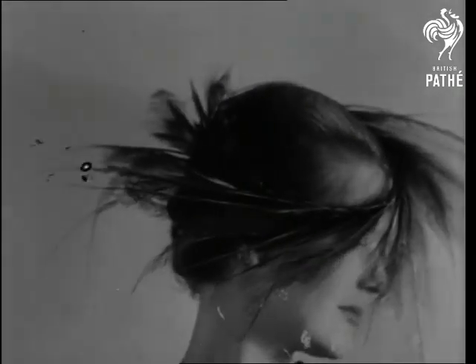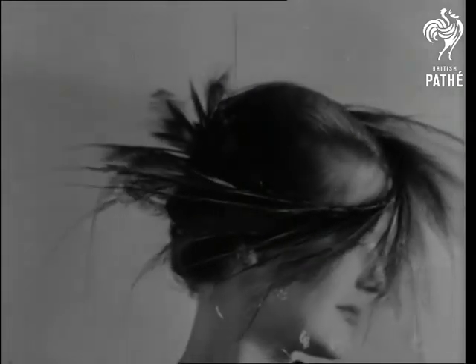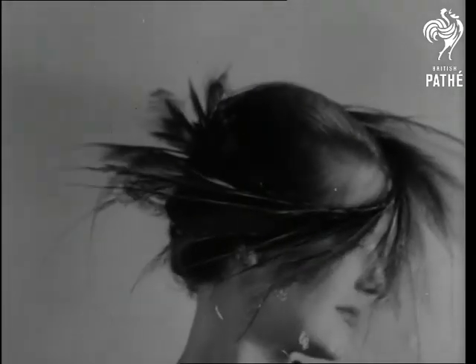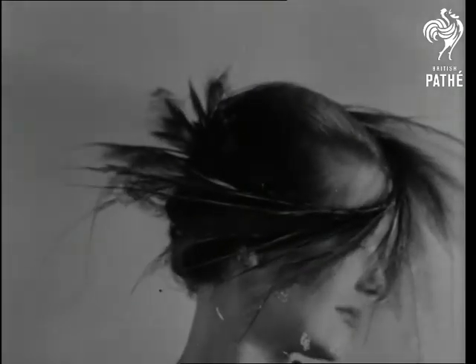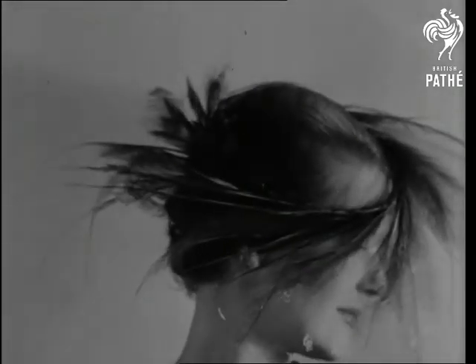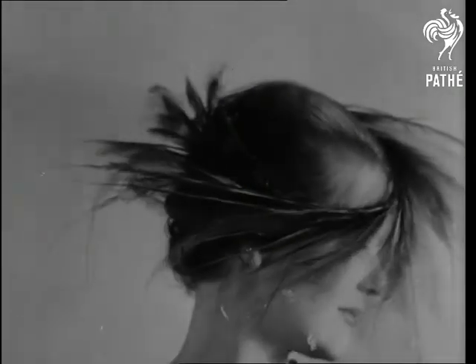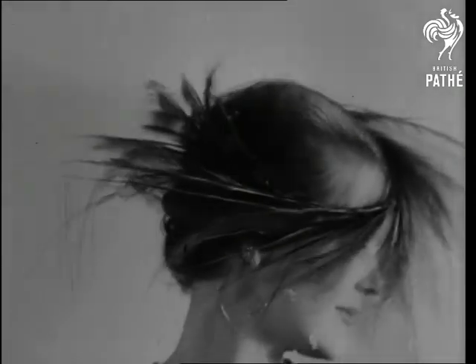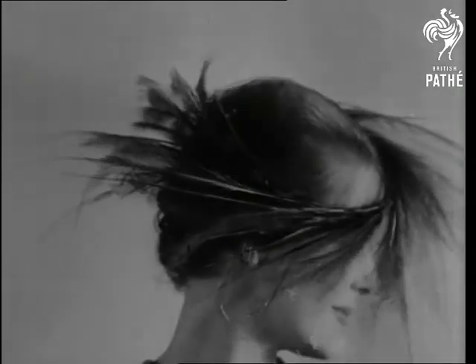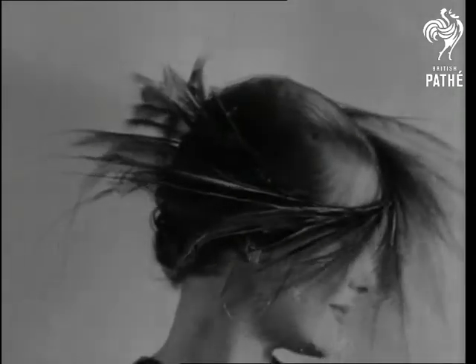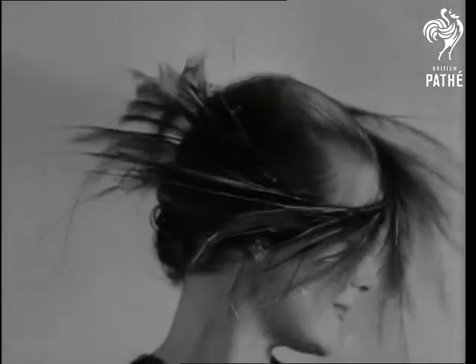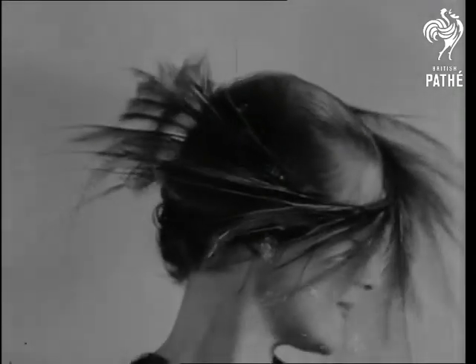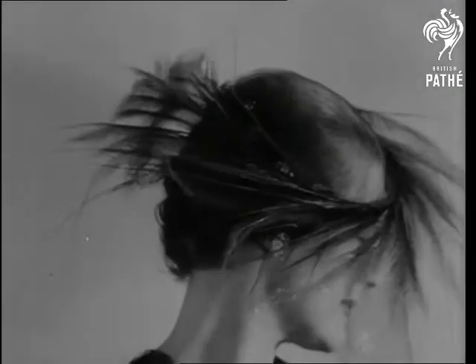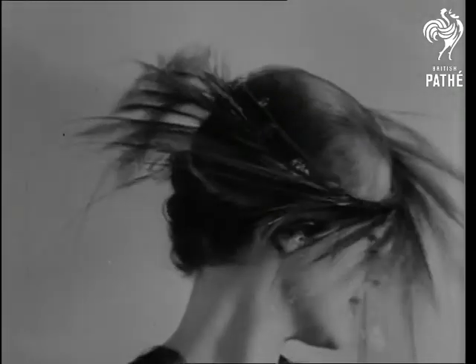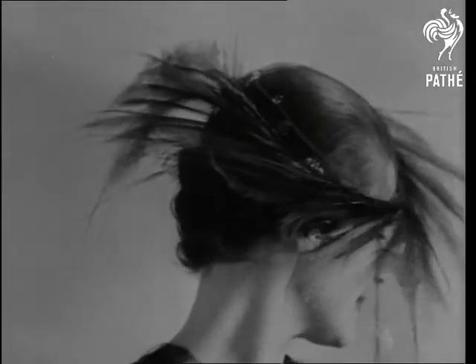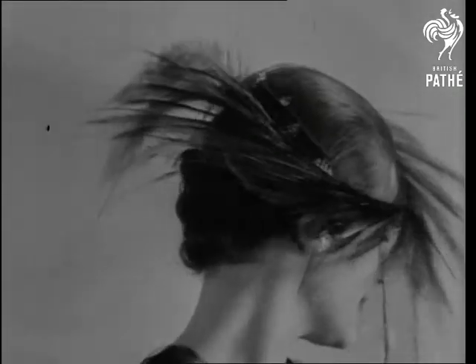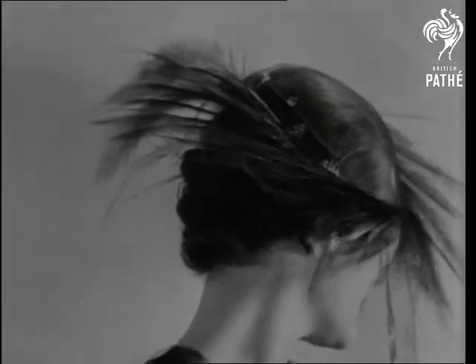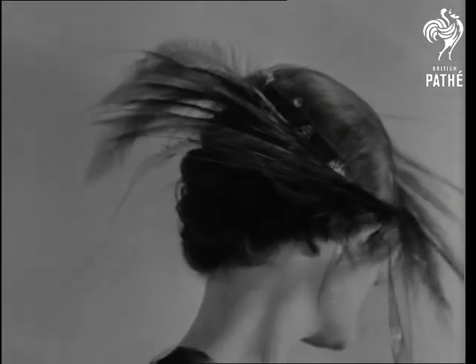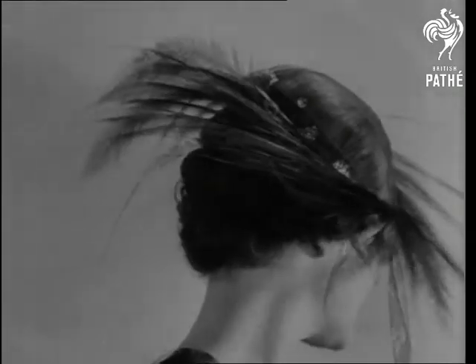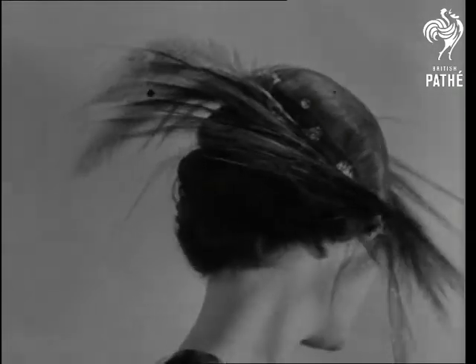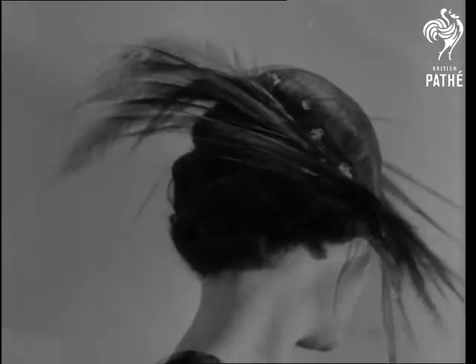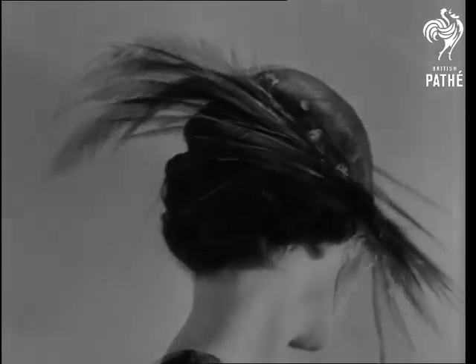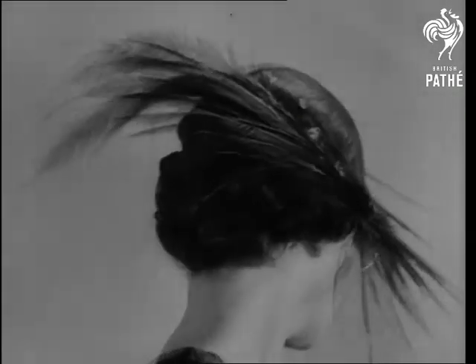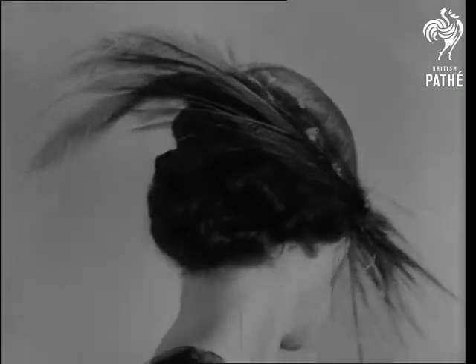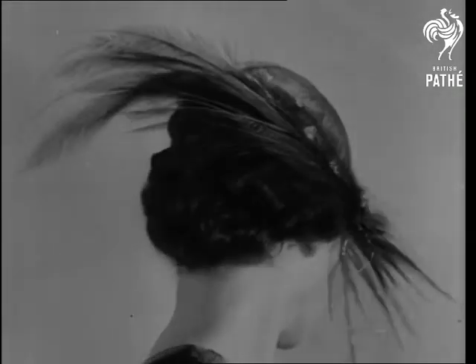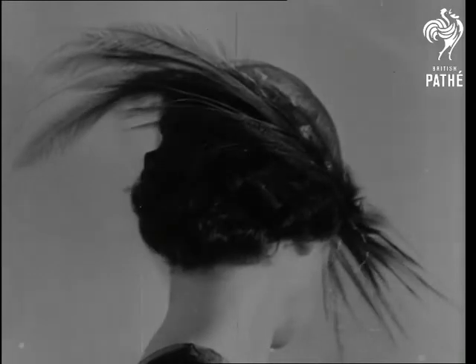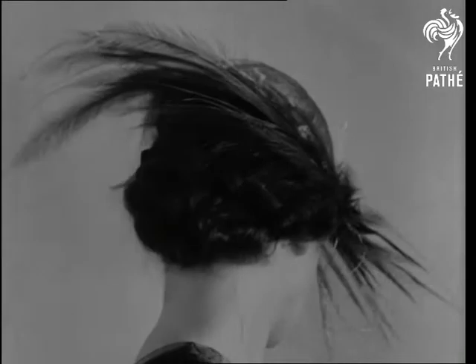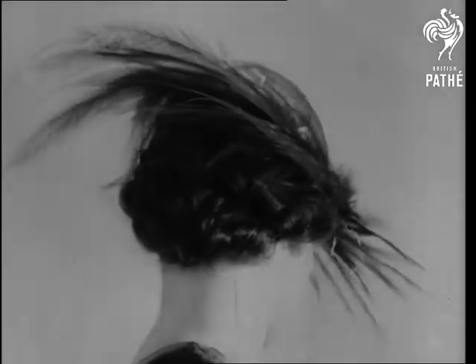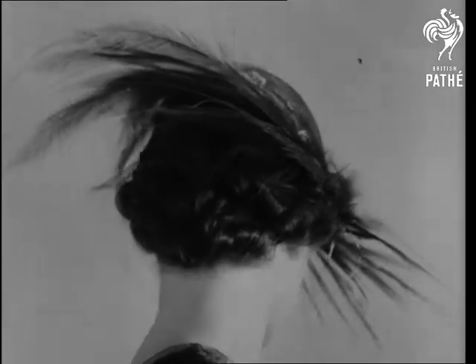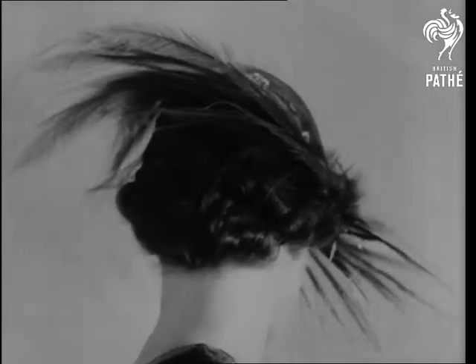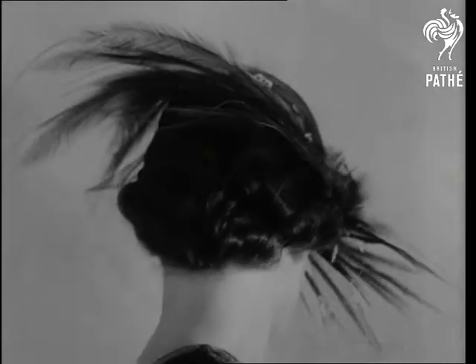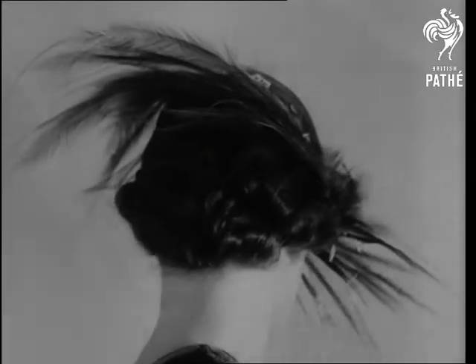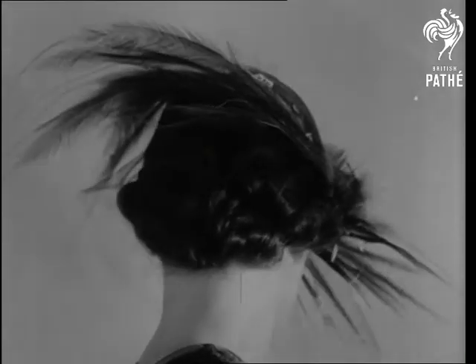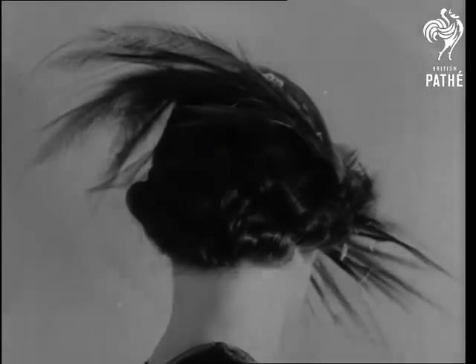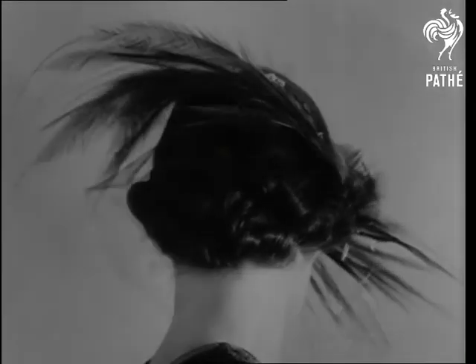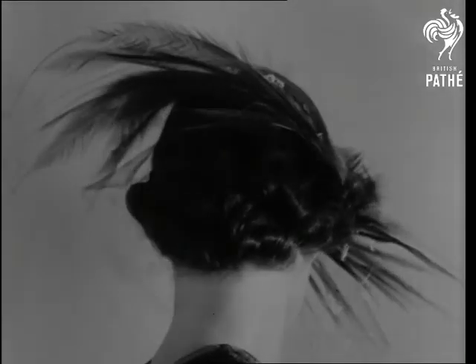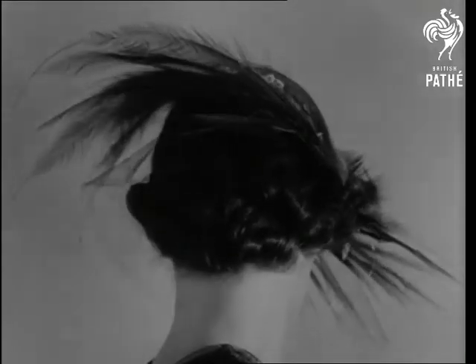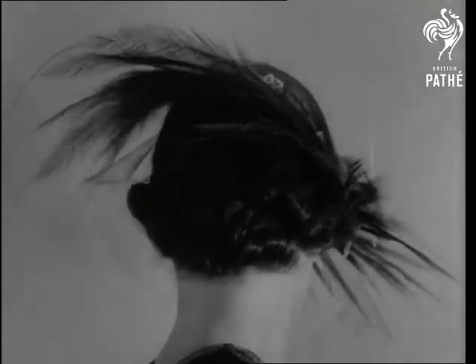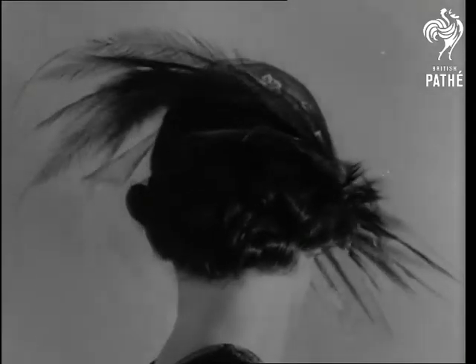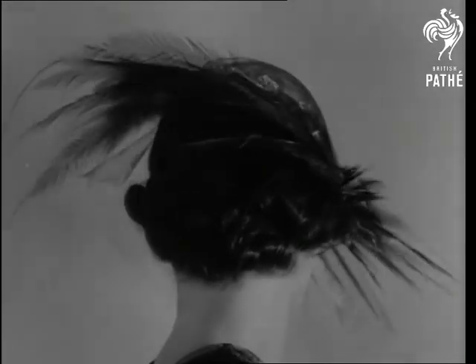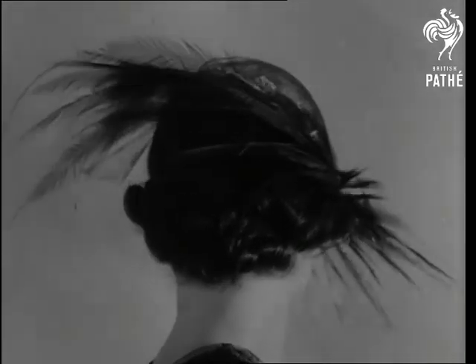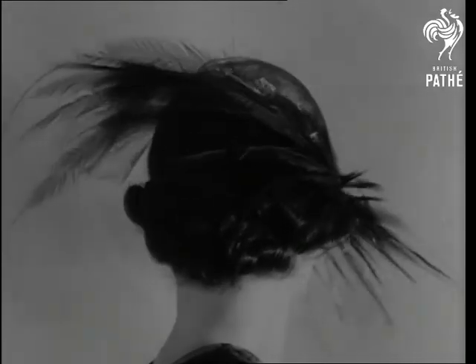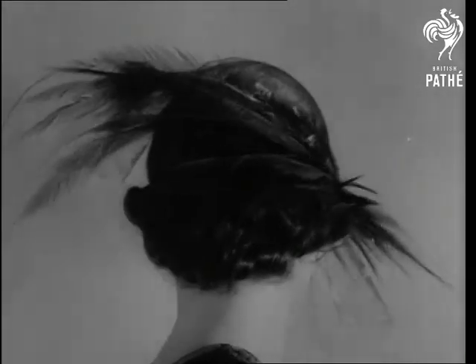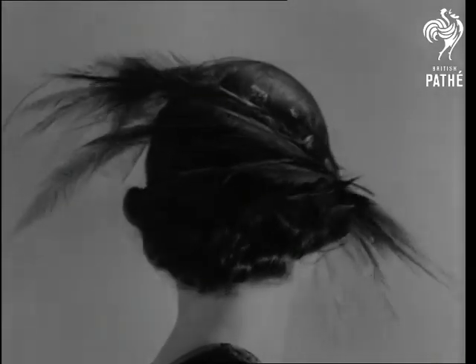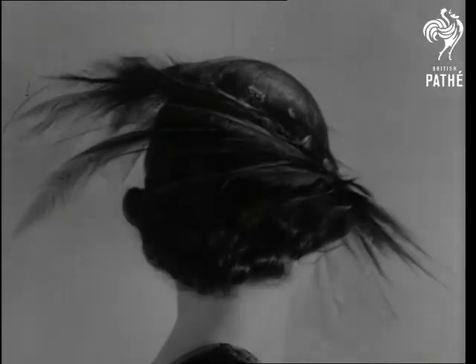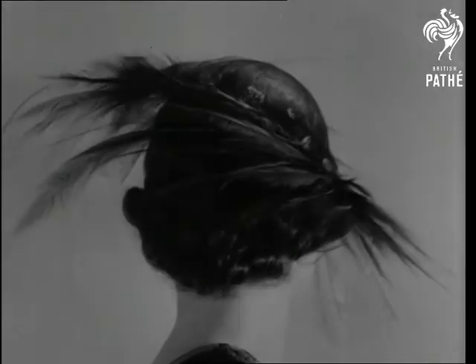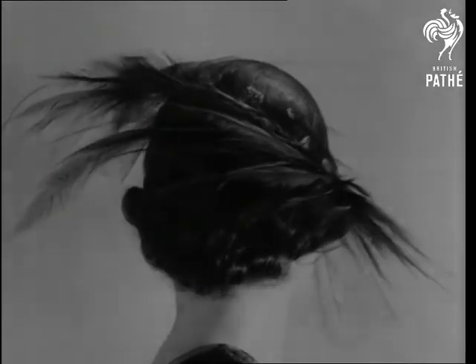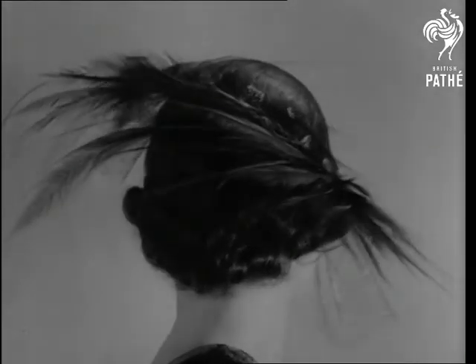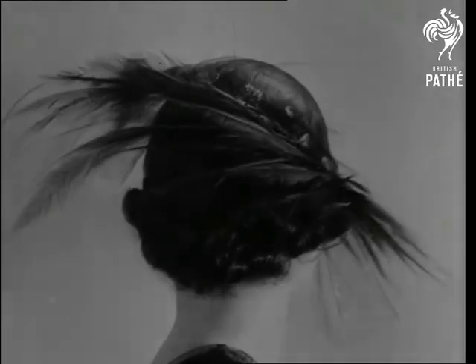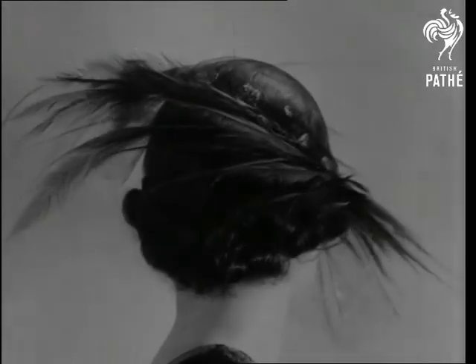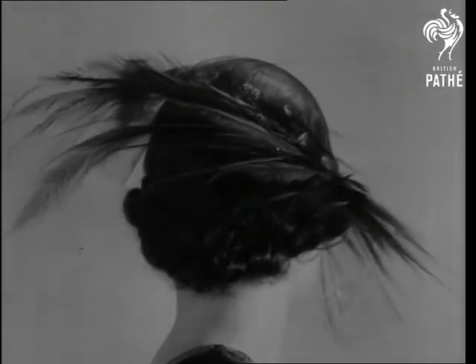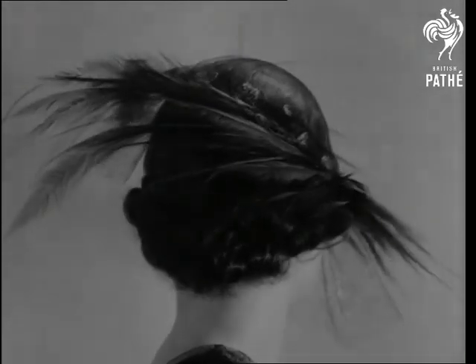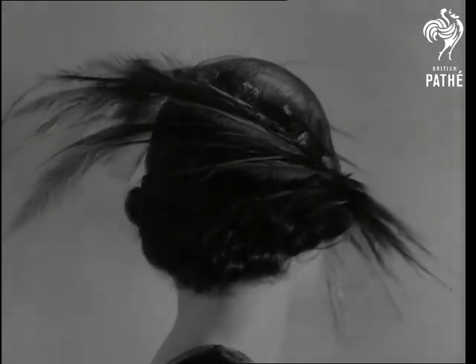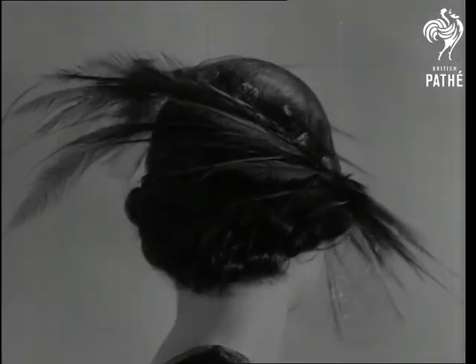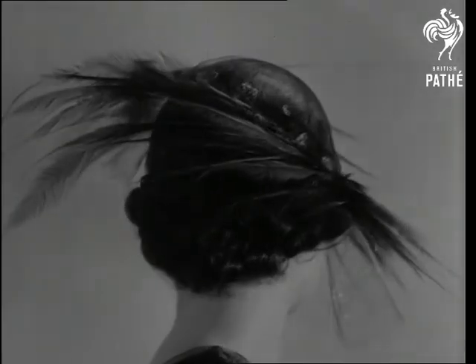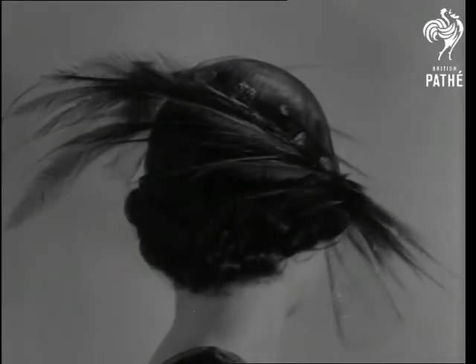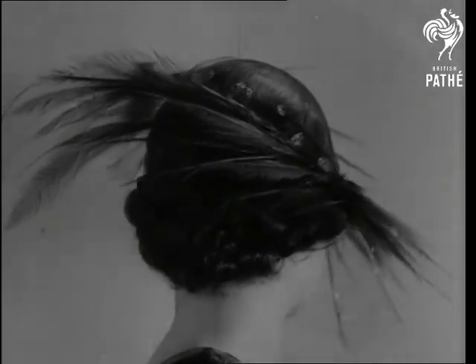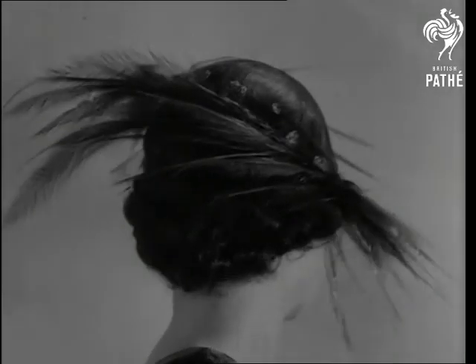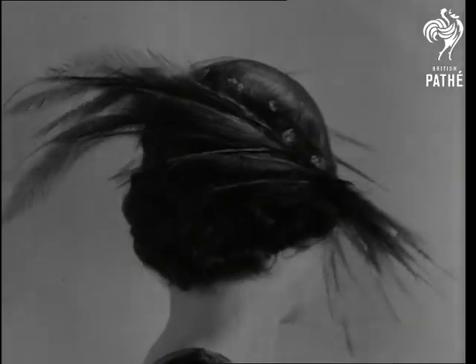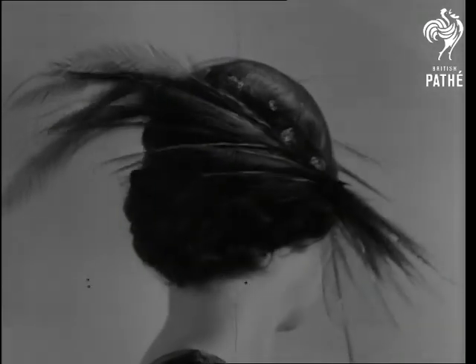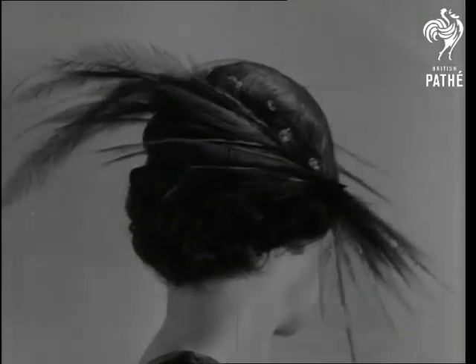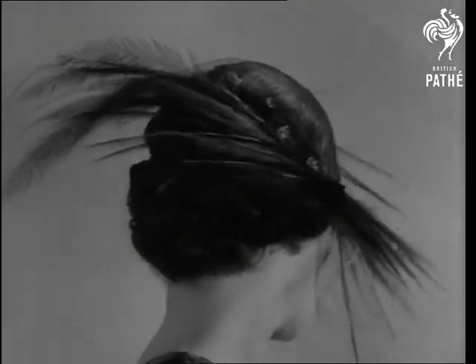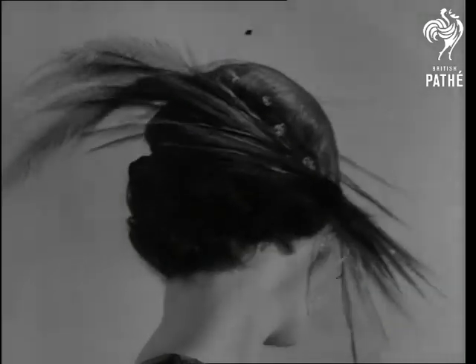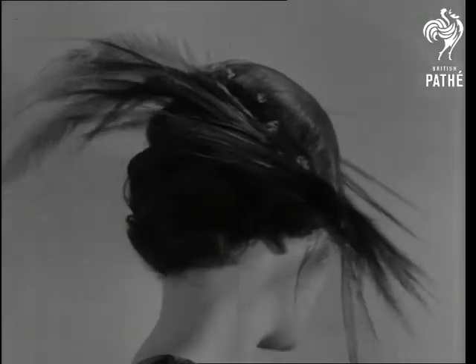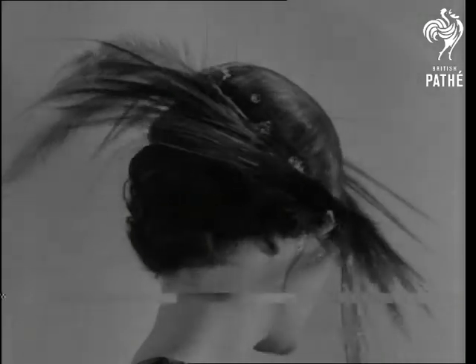Lastly, something really chic and feathery, and just the right model to attract the heart of Adam when the spring tempts him out for a stroll.